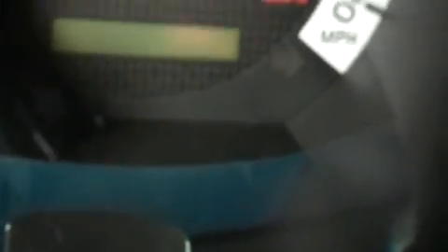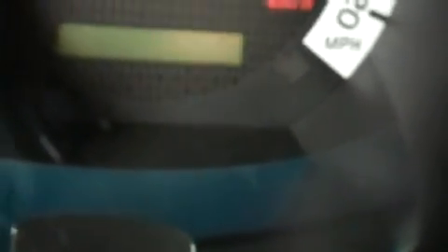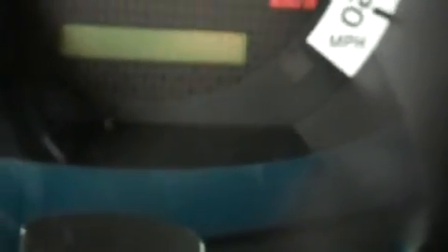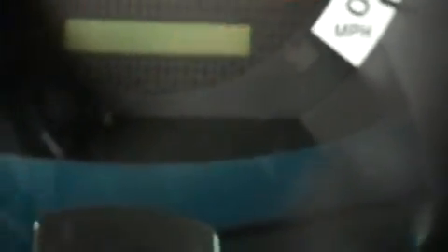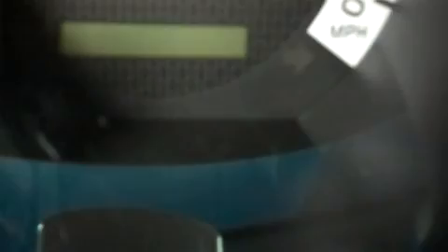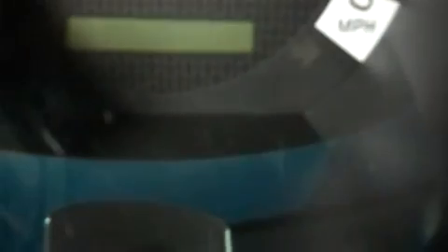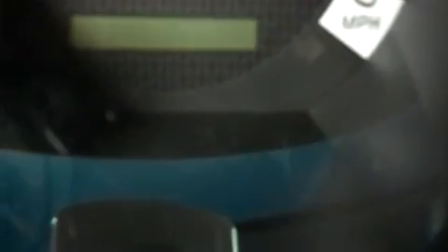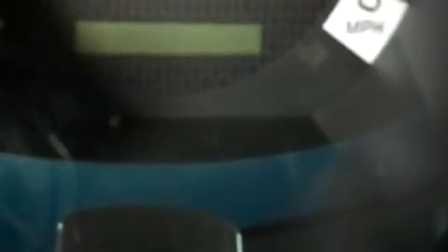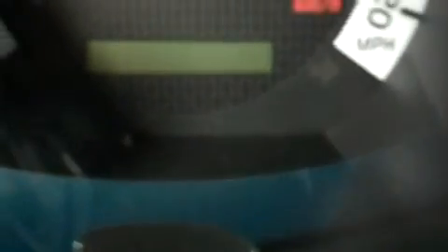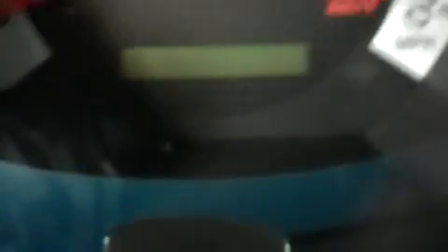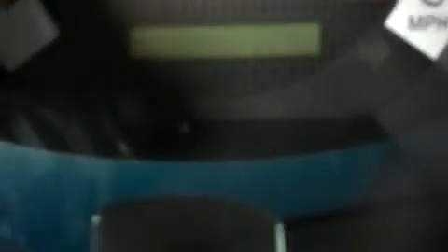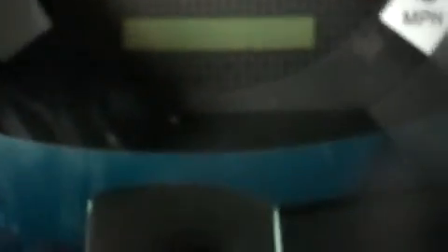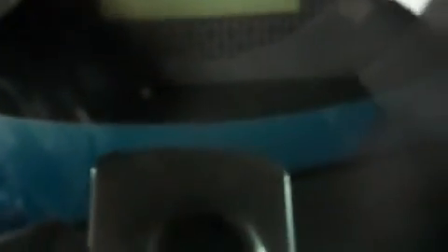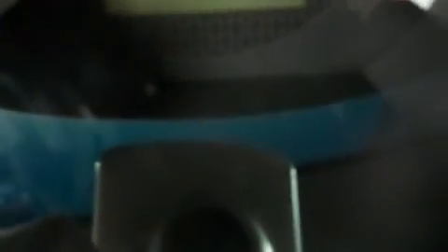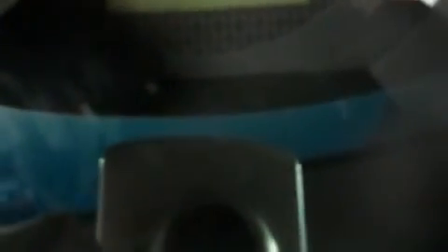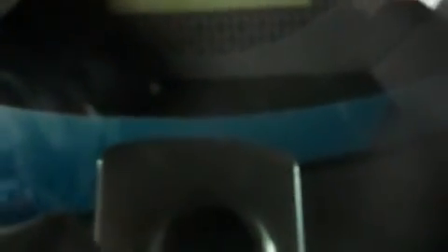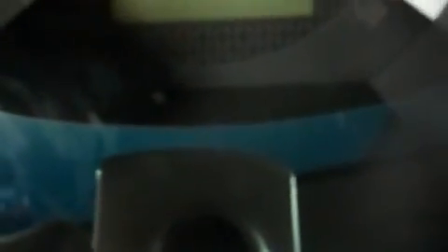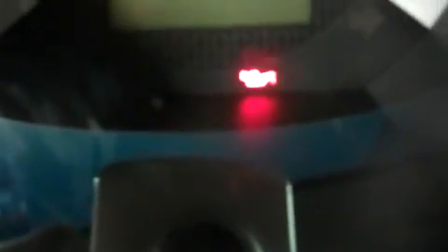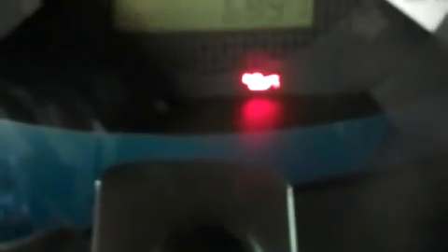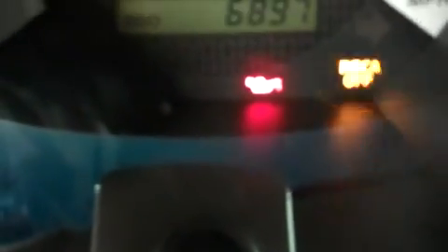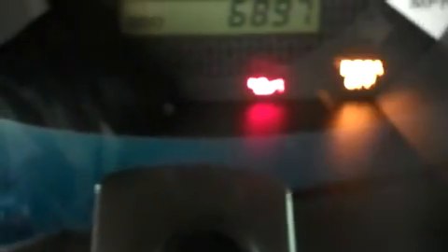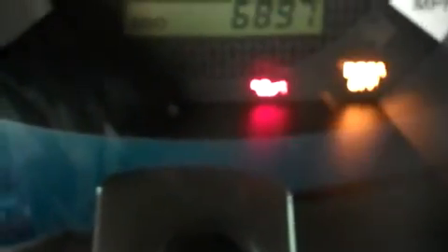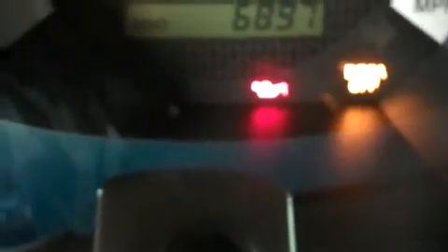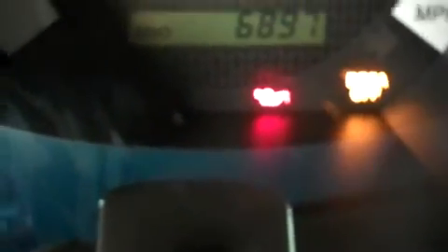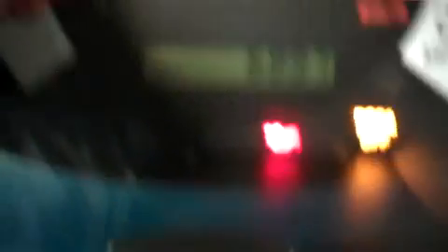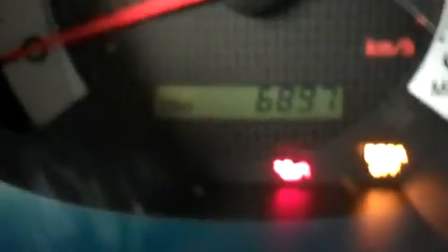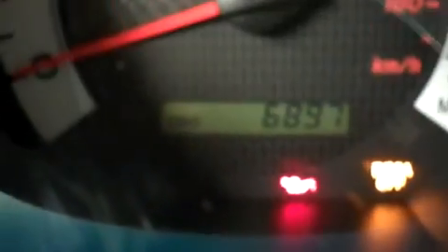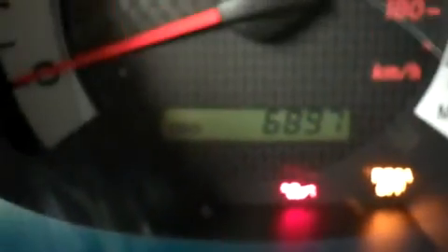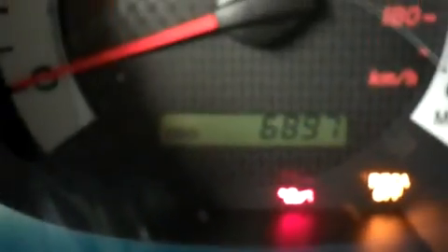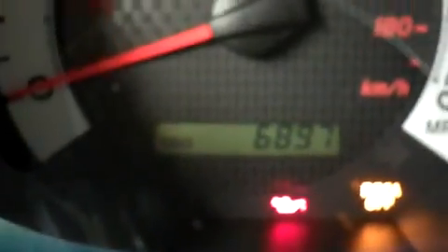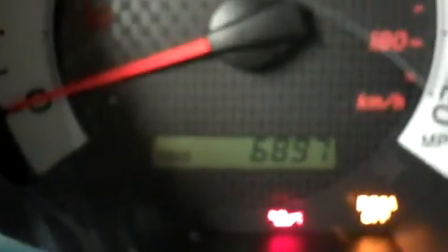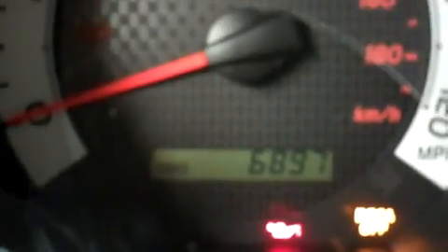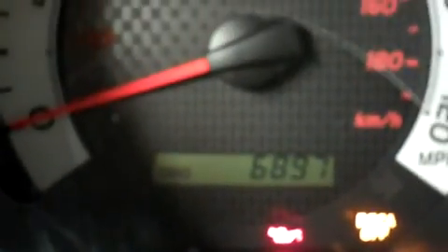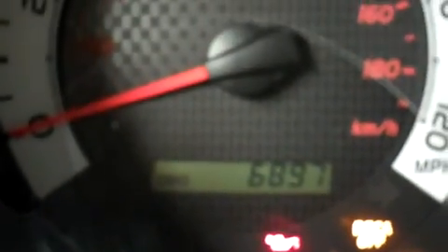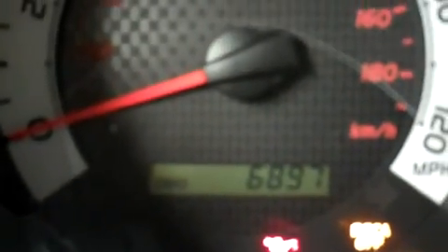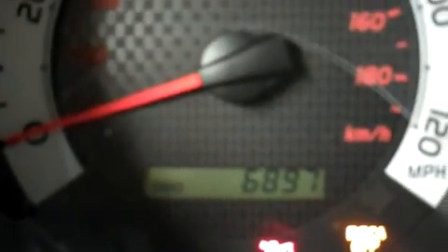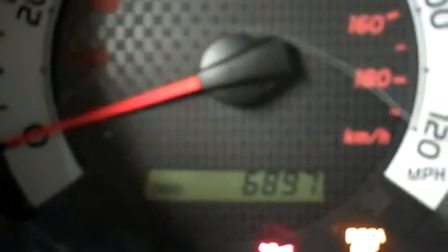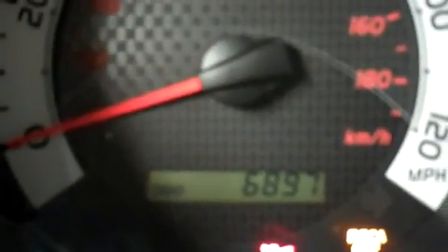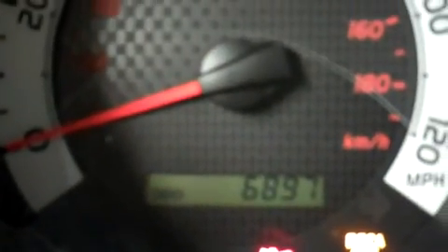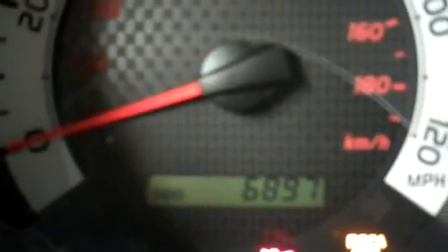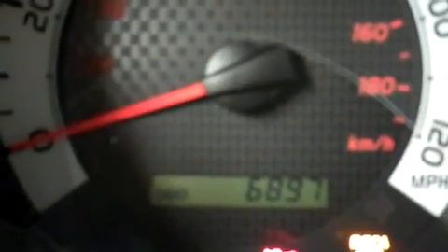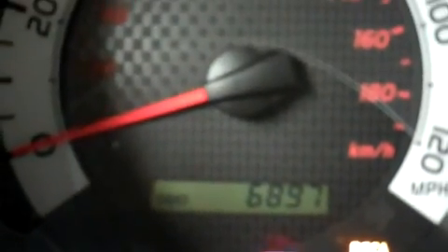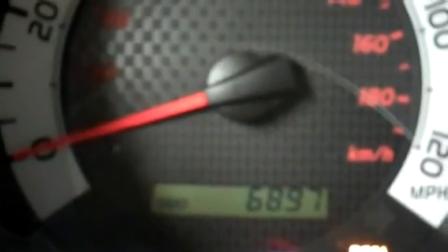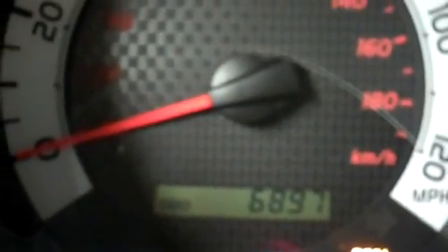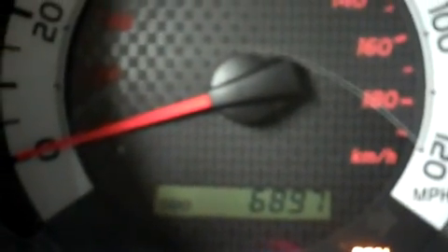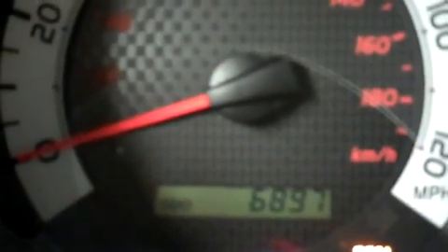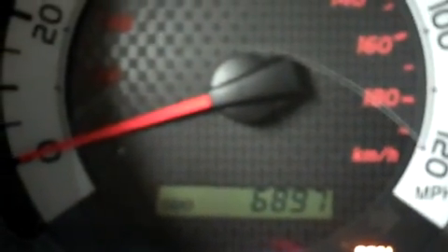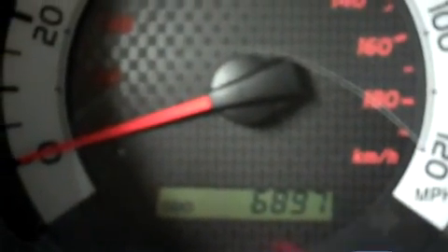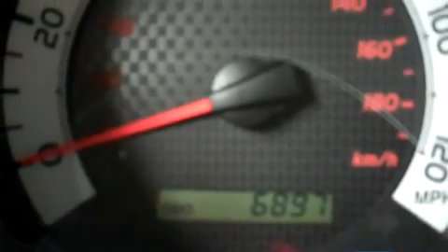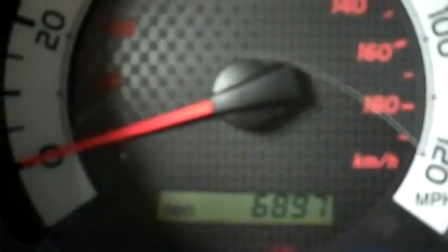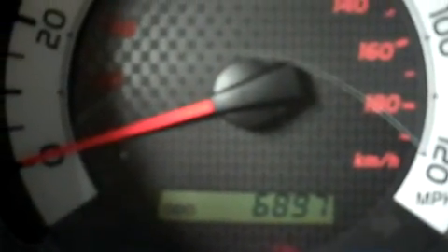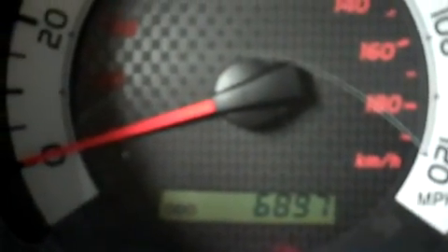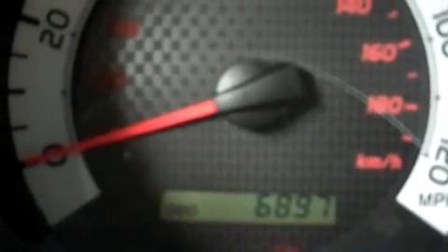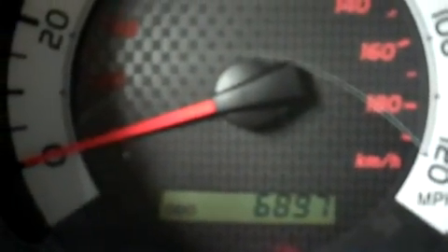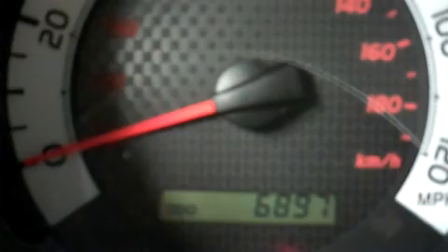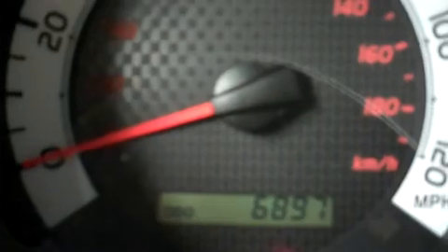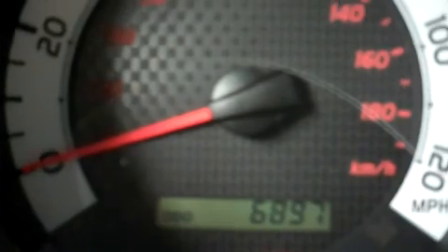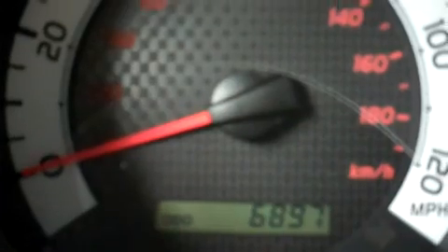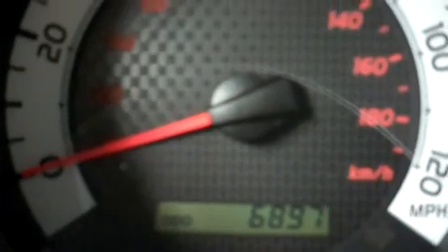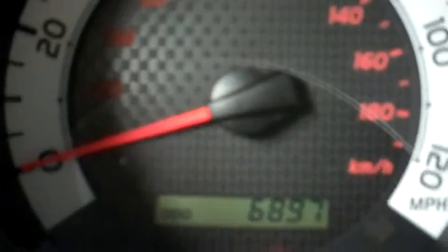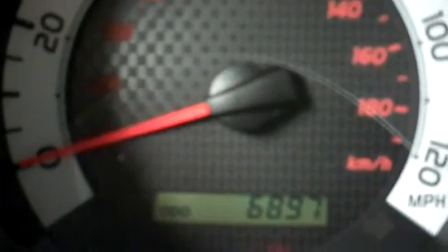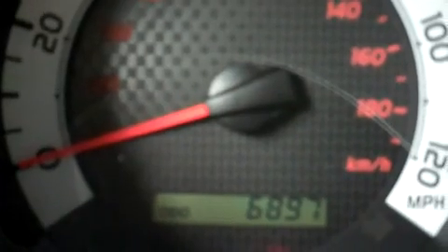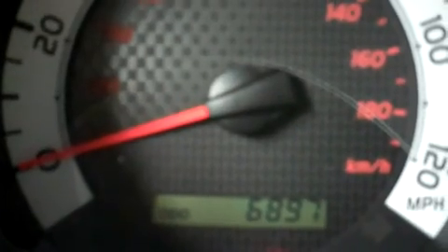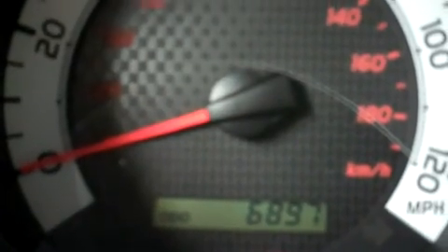And just so you can see the odometer, it reads 6,897 miles at the time of this video.